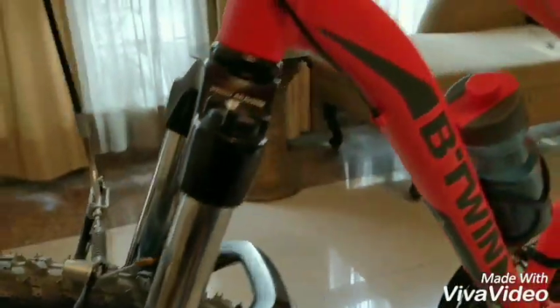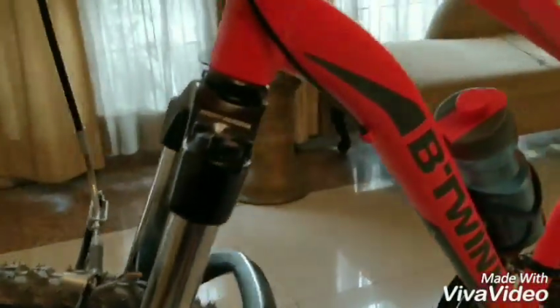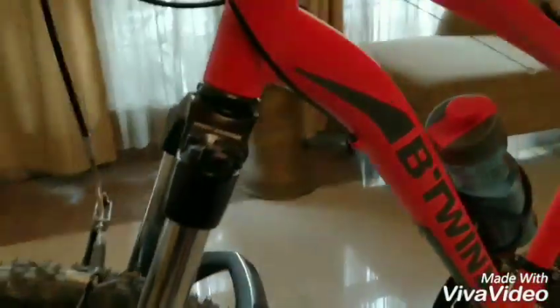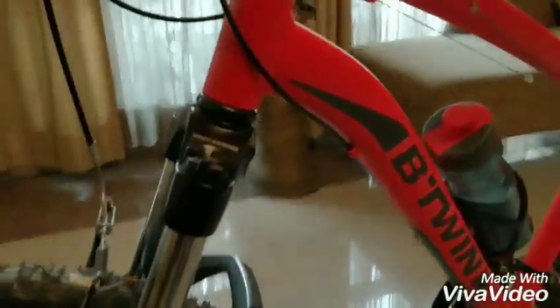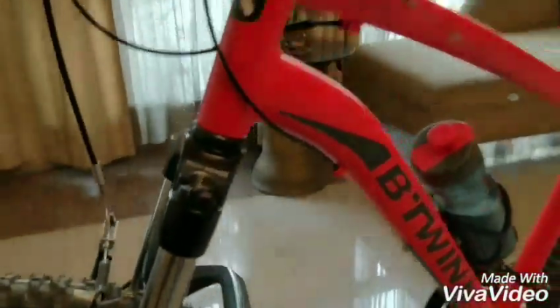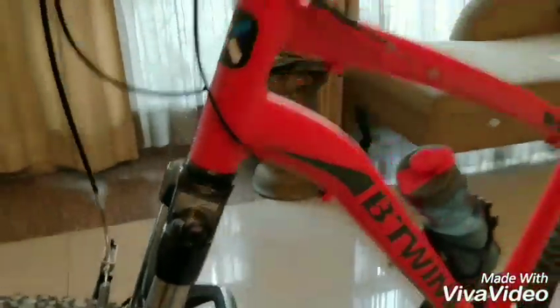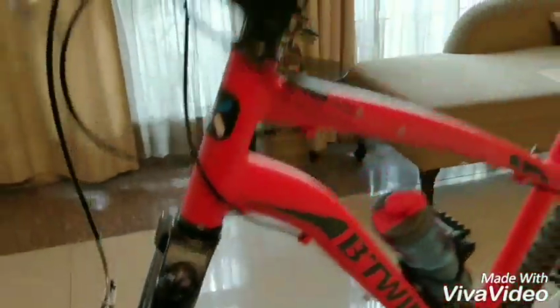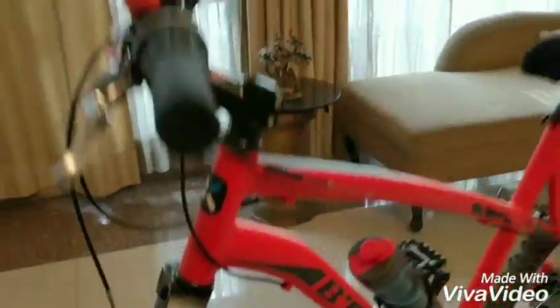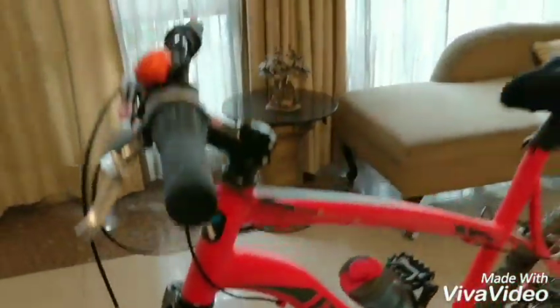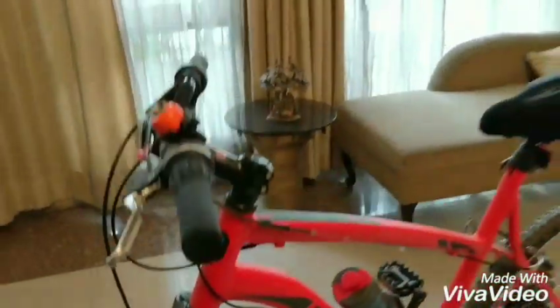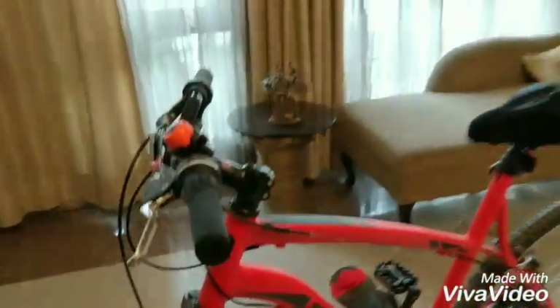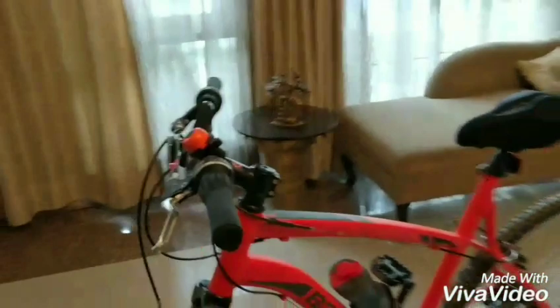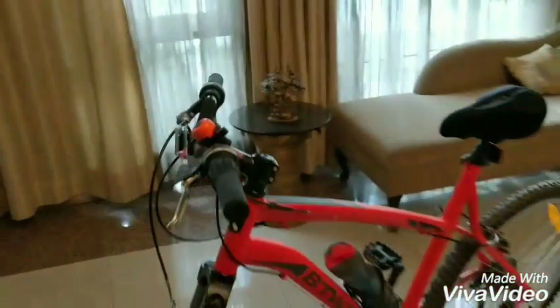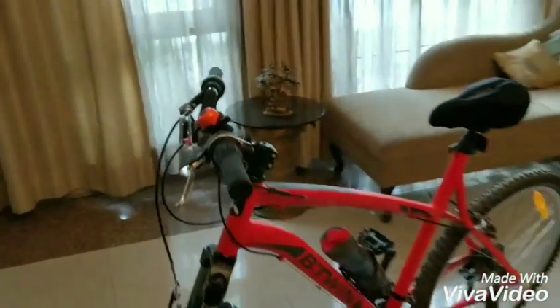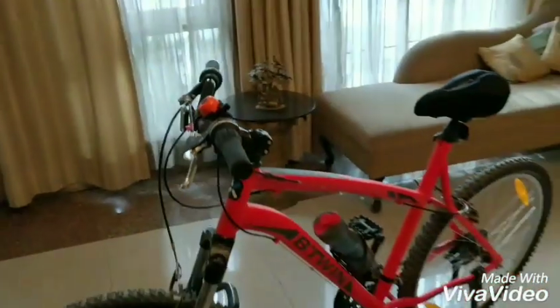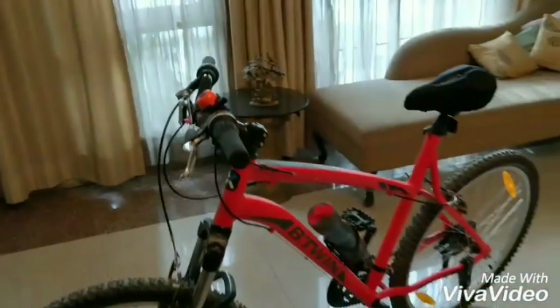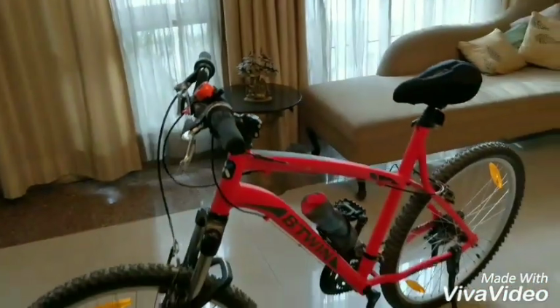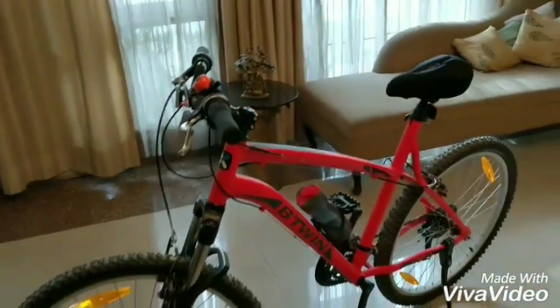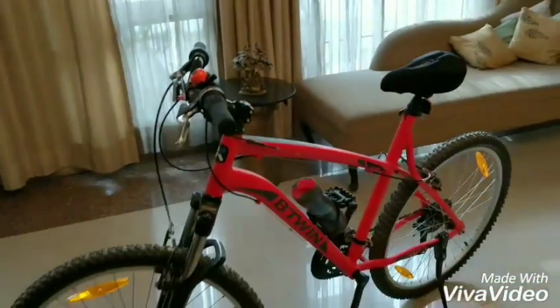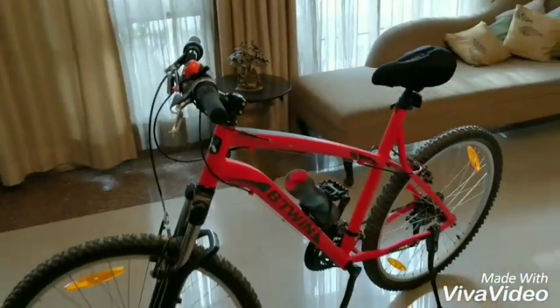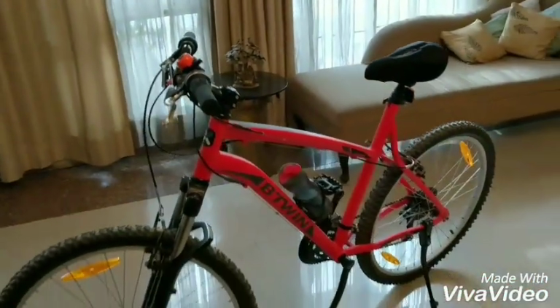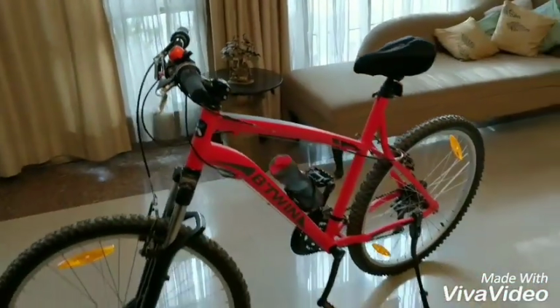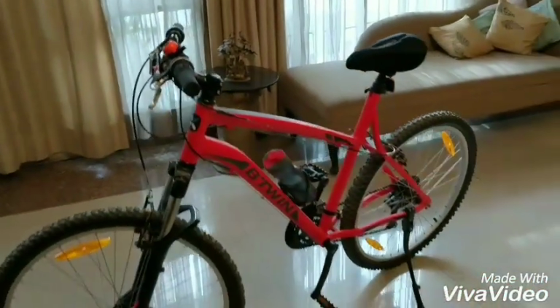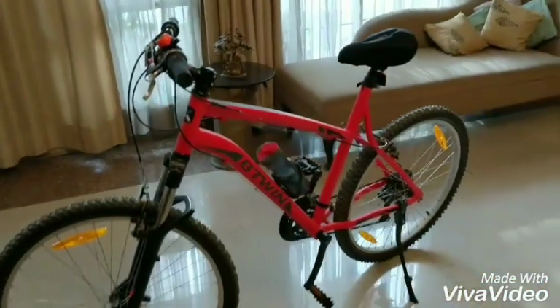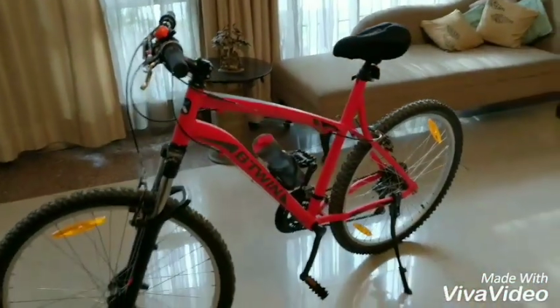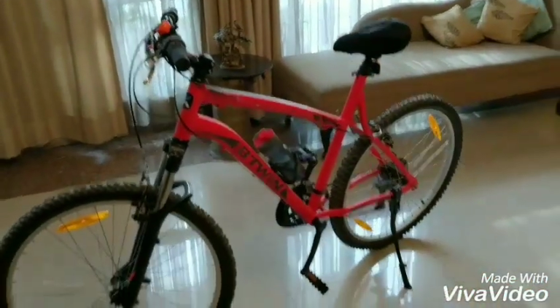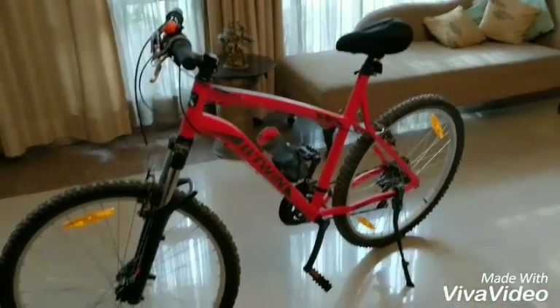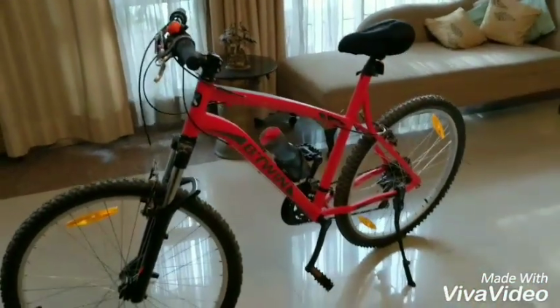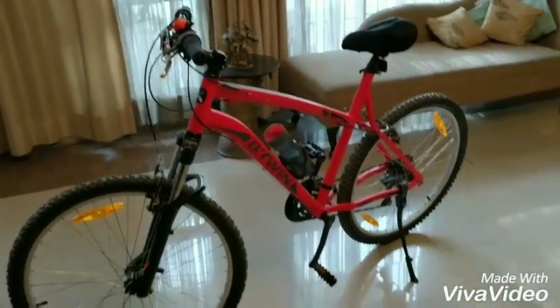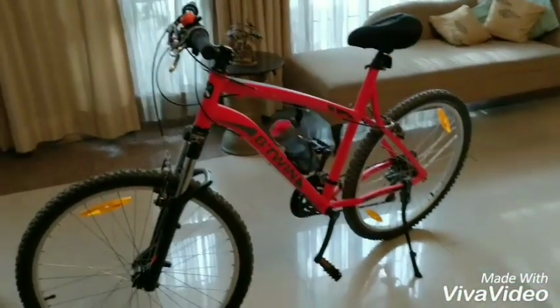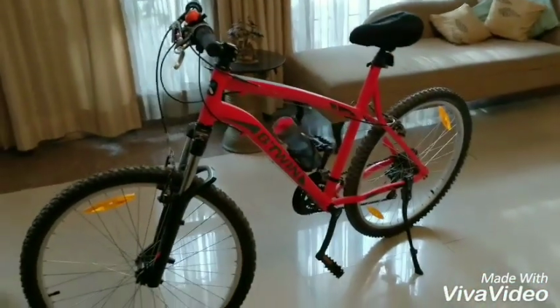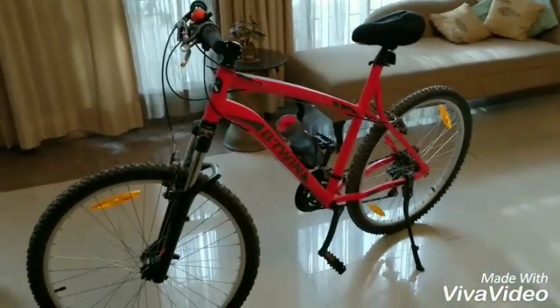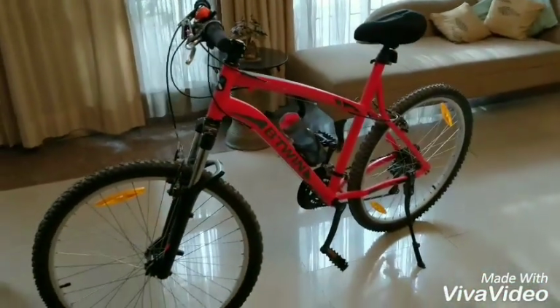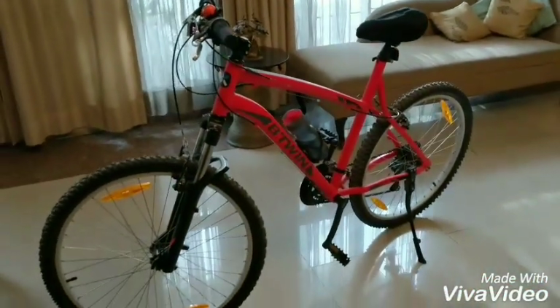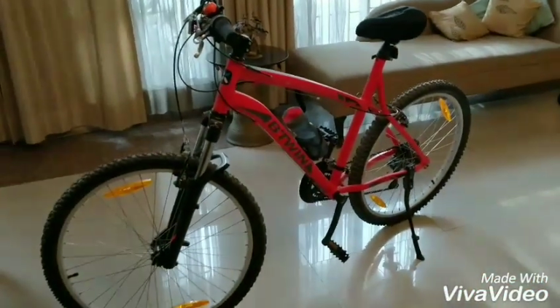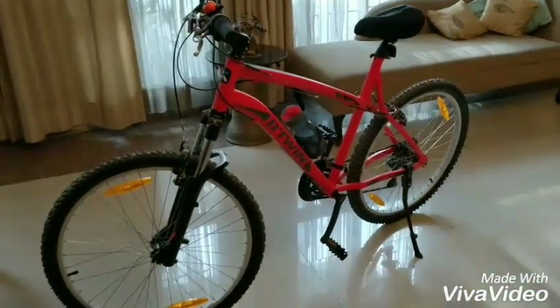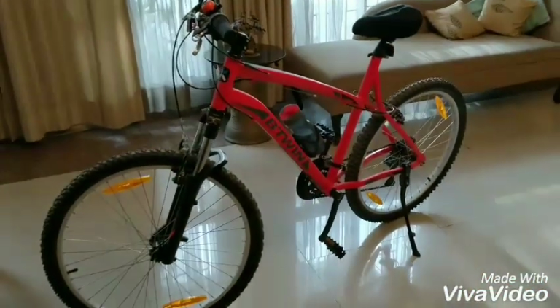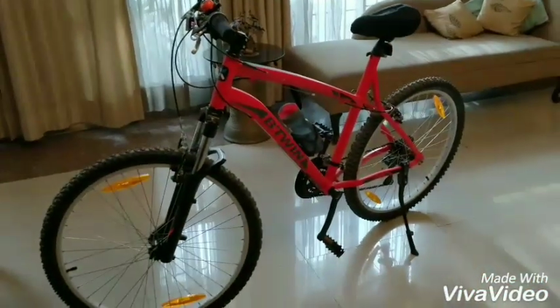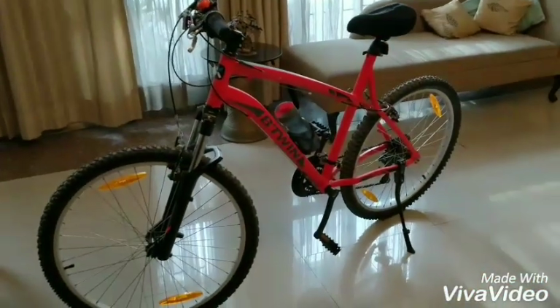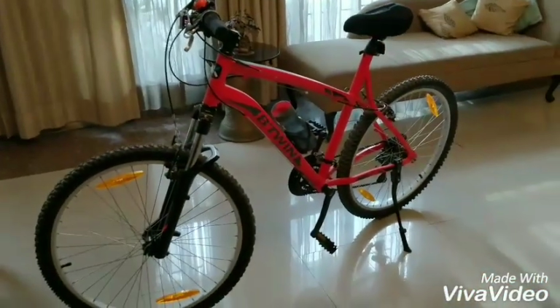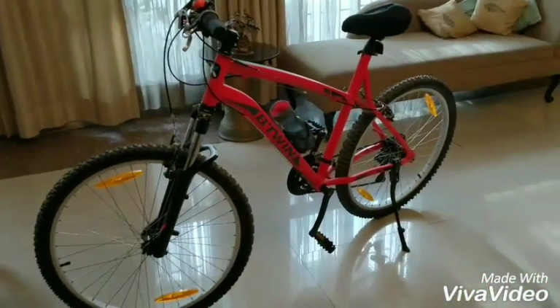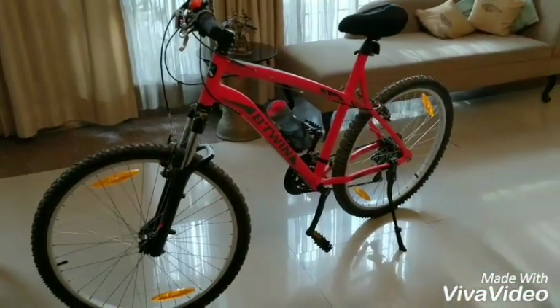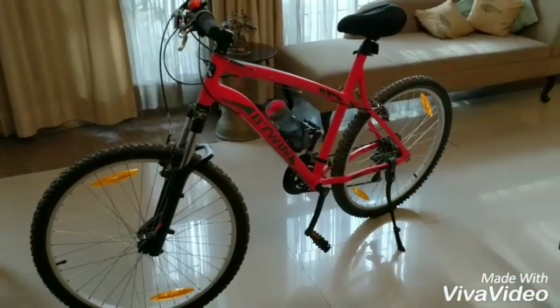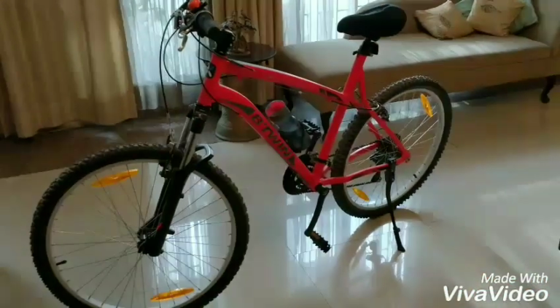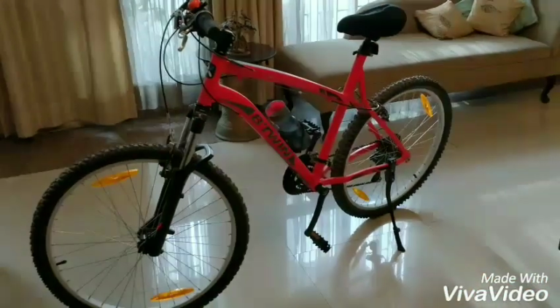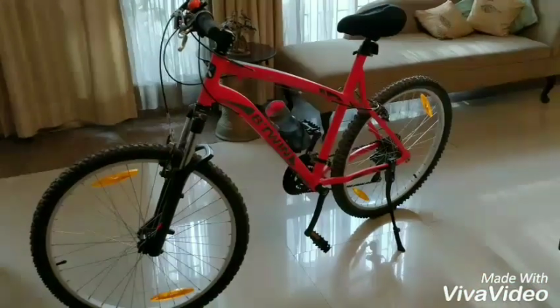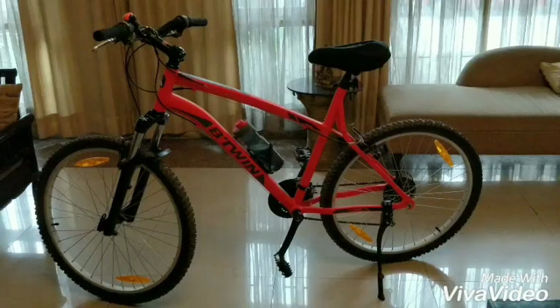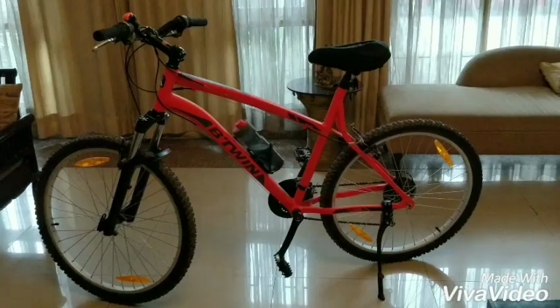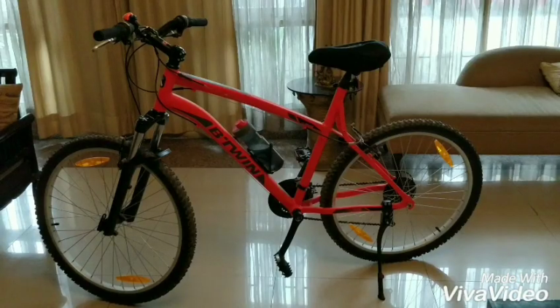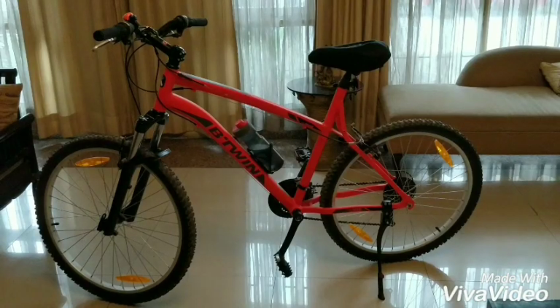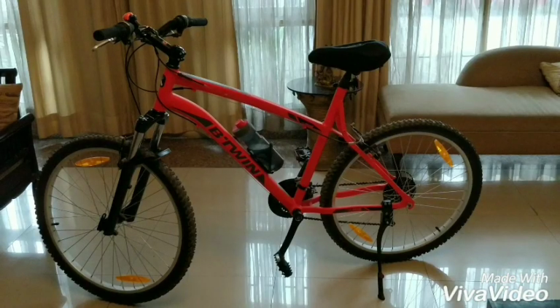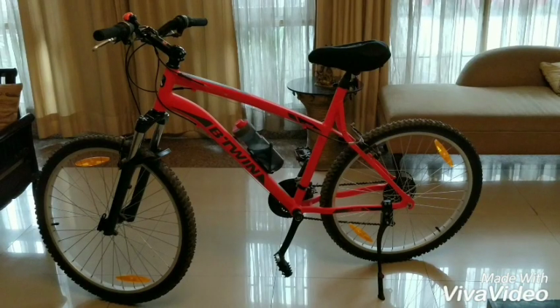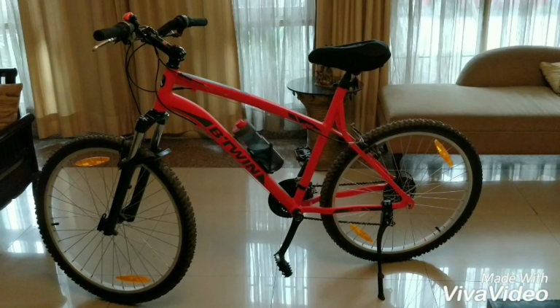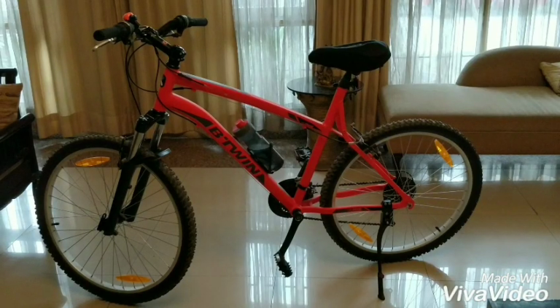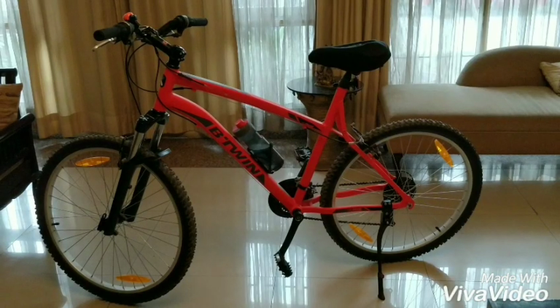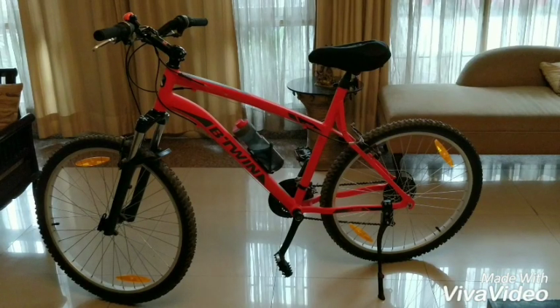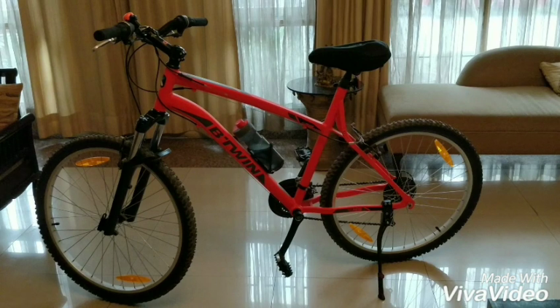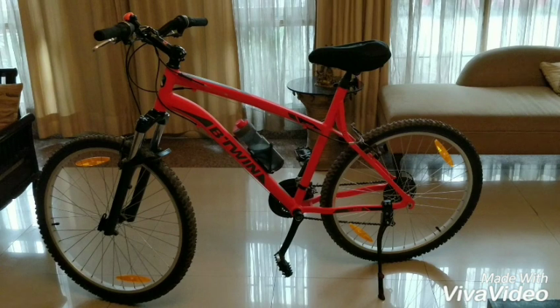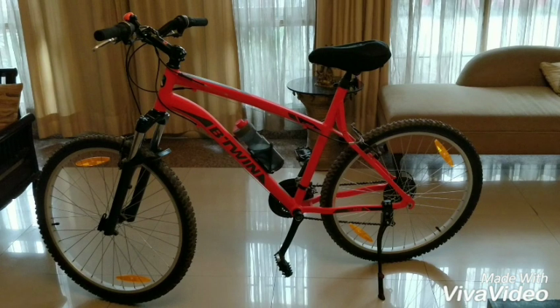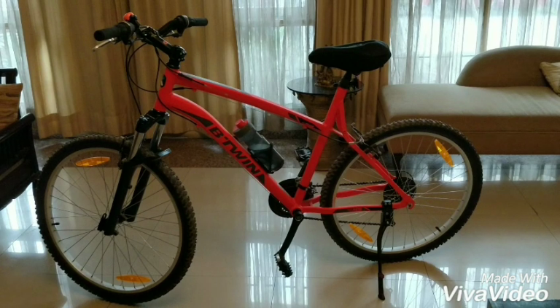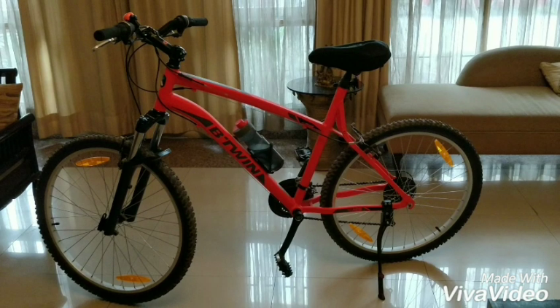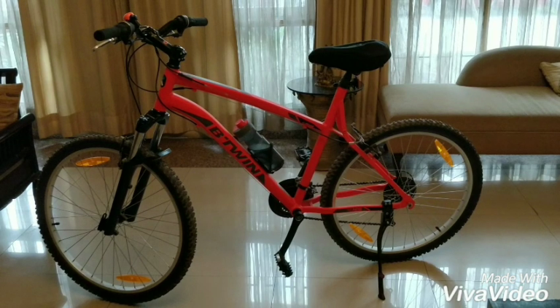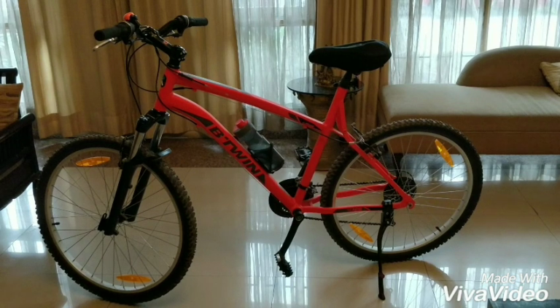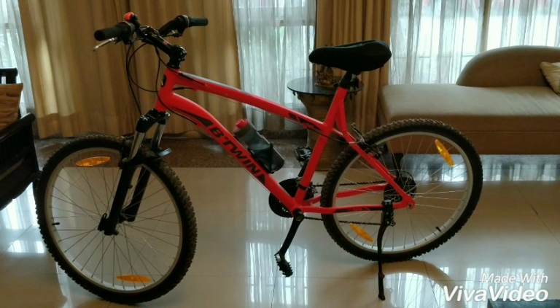If you're going to start cycling and need a good quality bicycle to start off with, the Rockrider 340 will make a lot of sense to you.